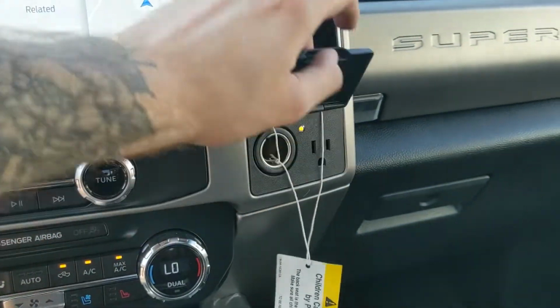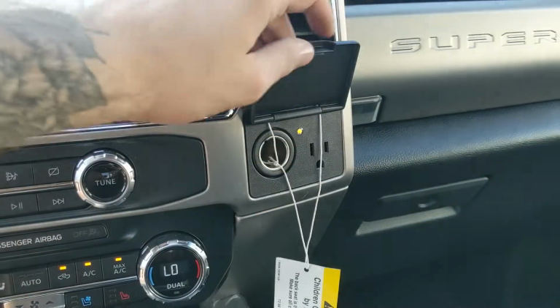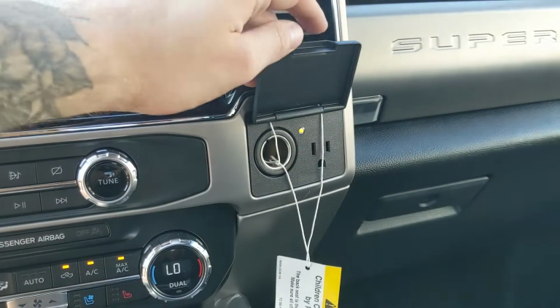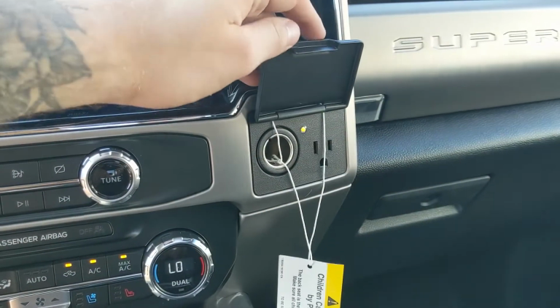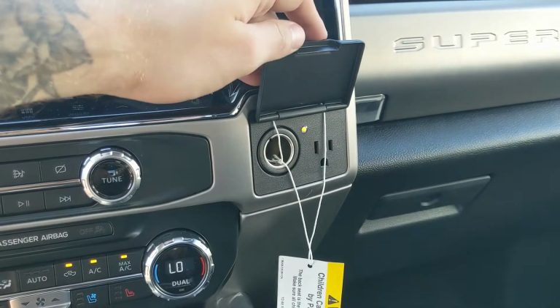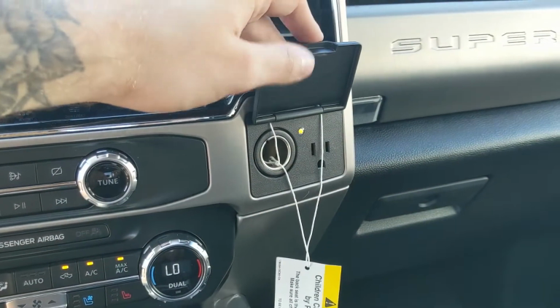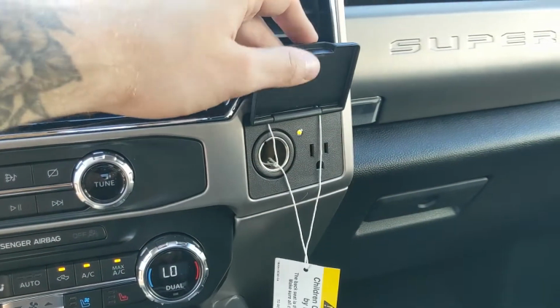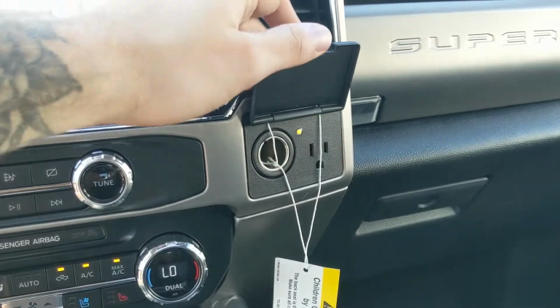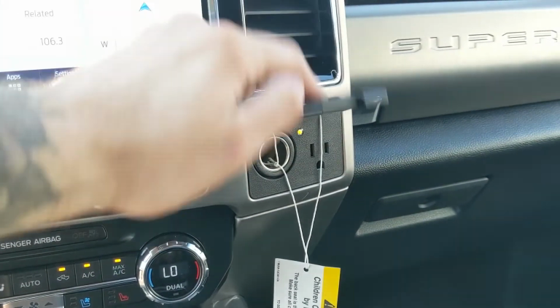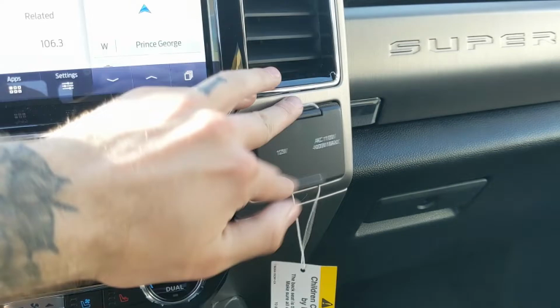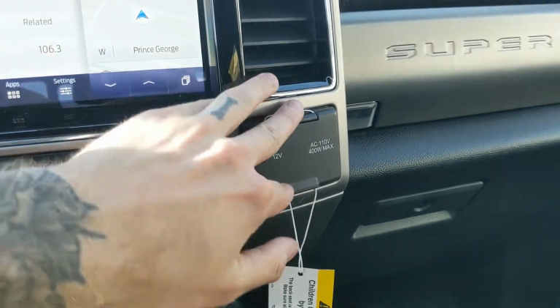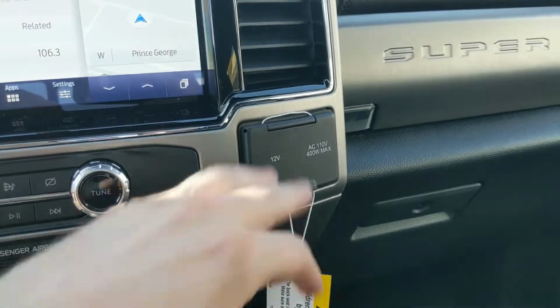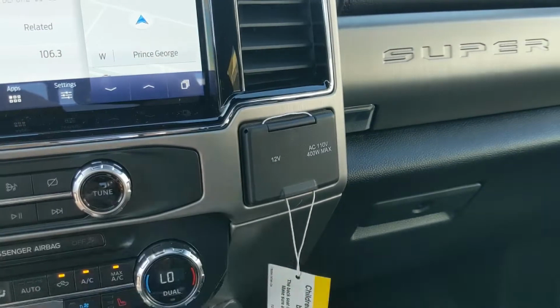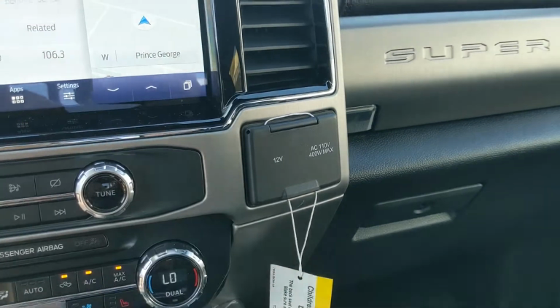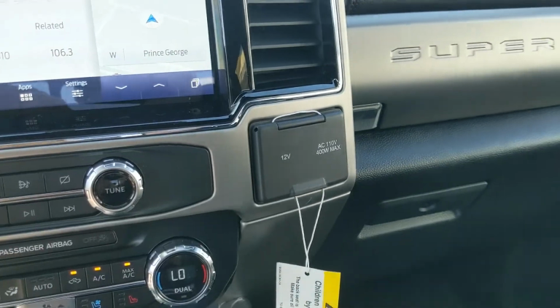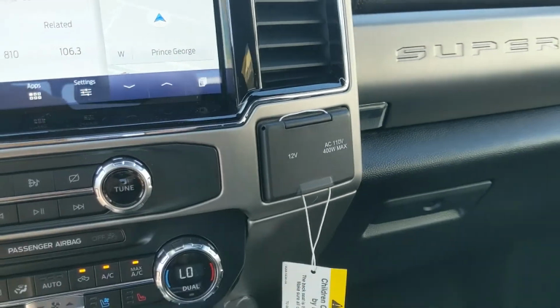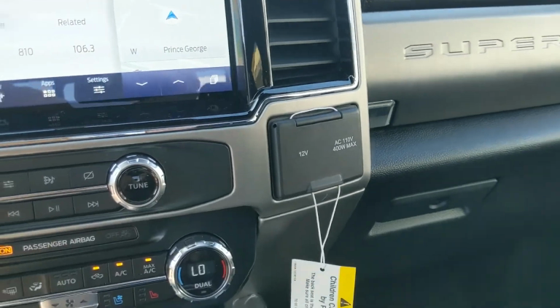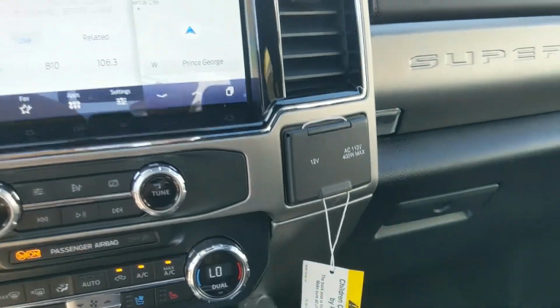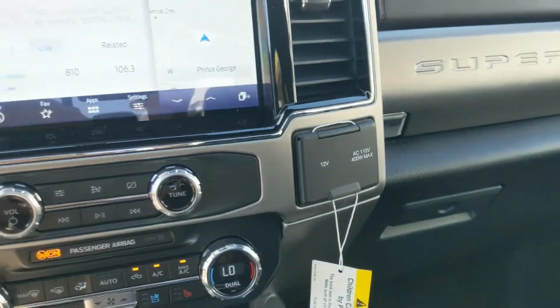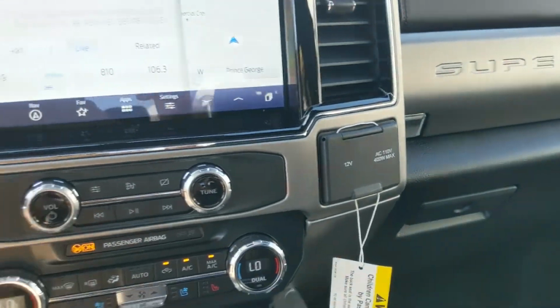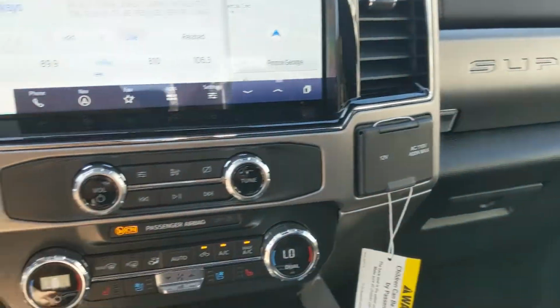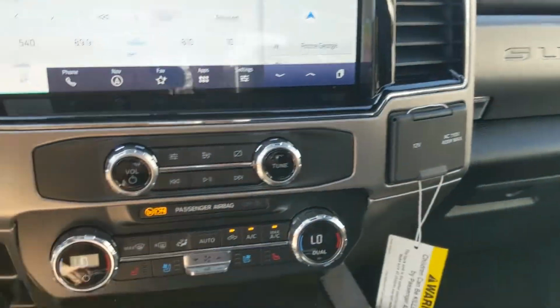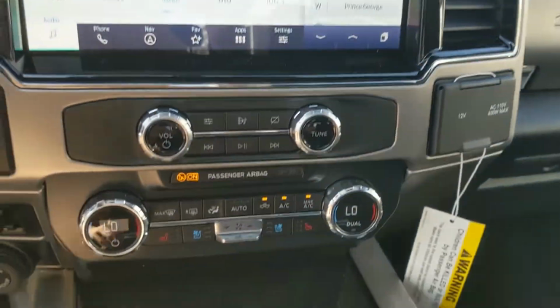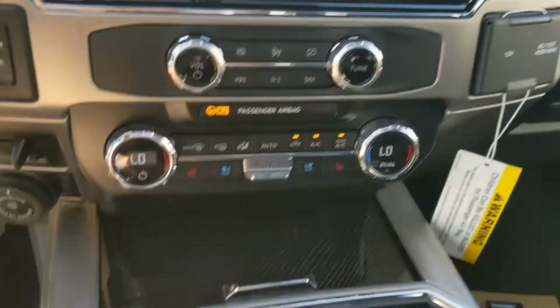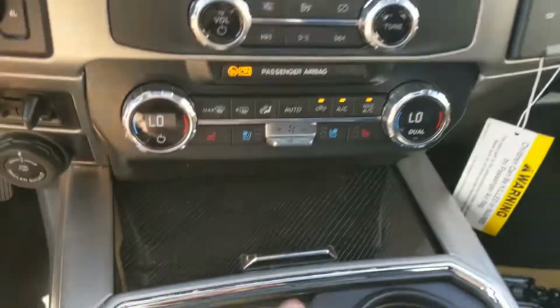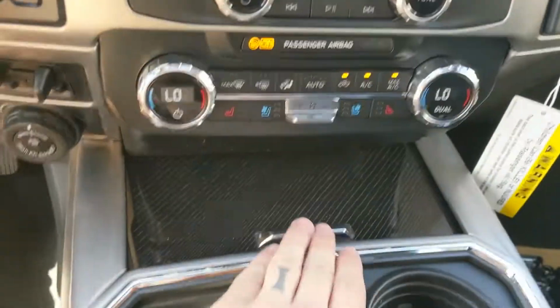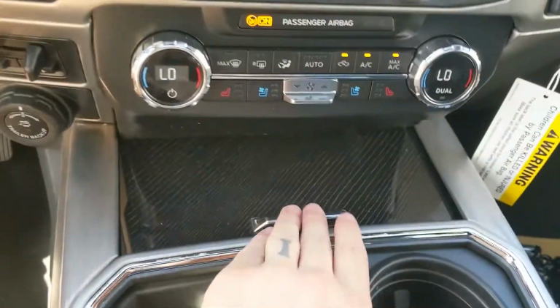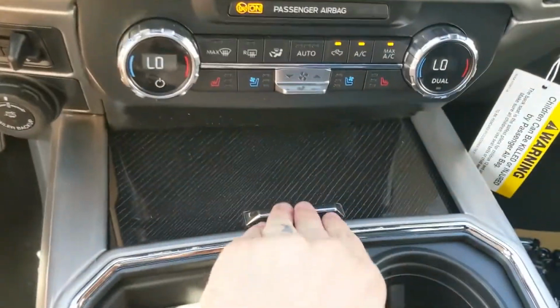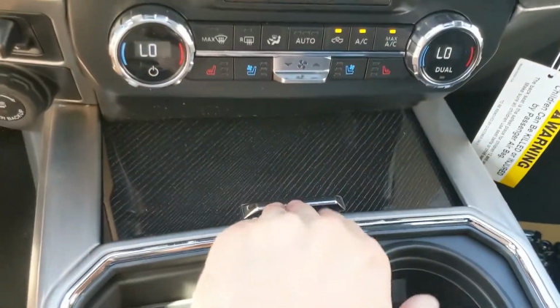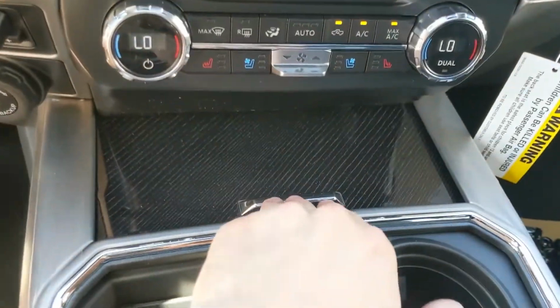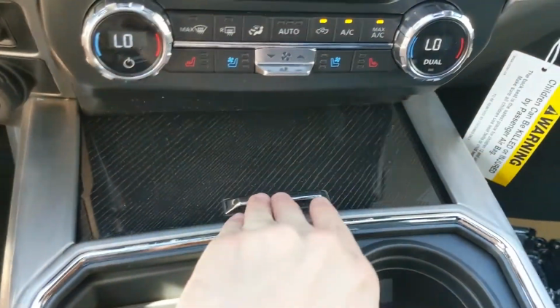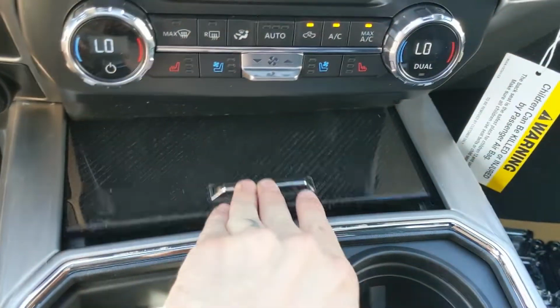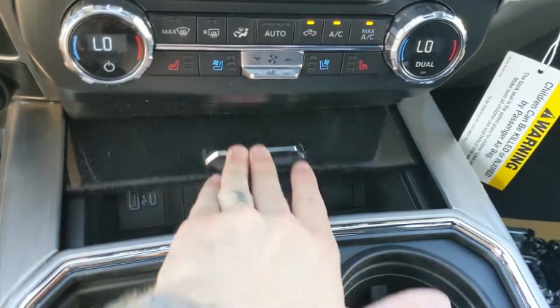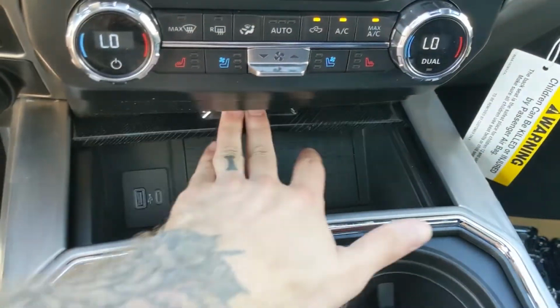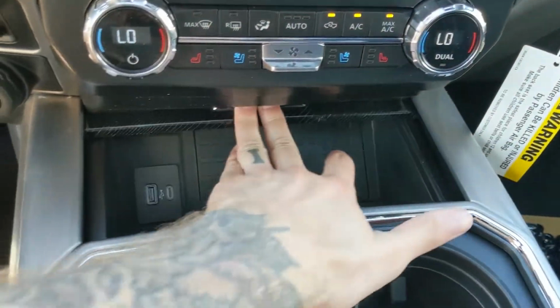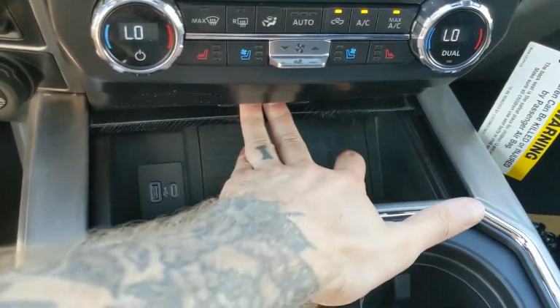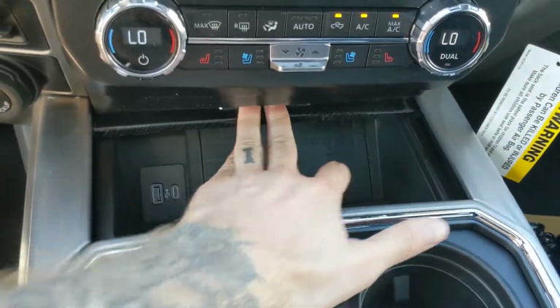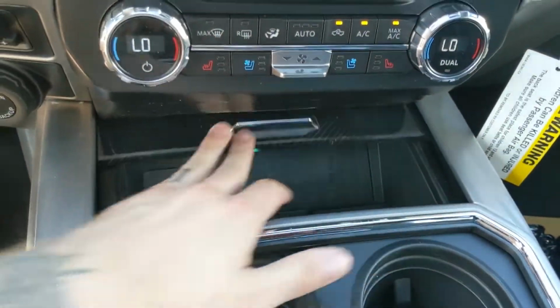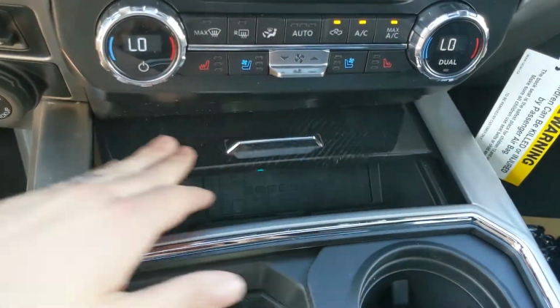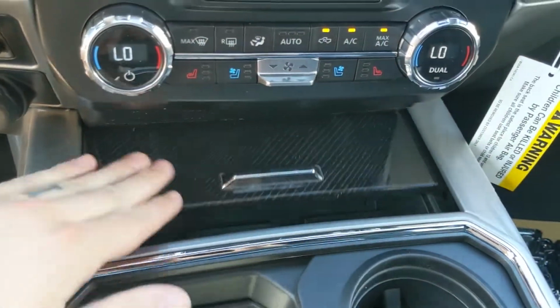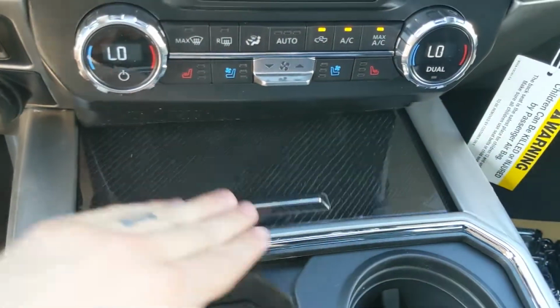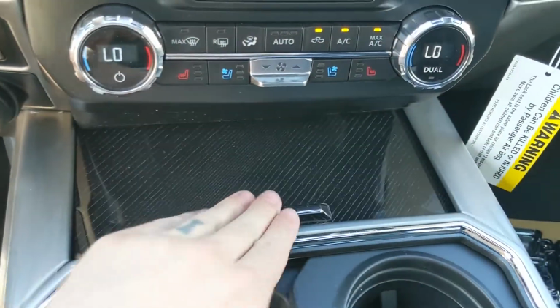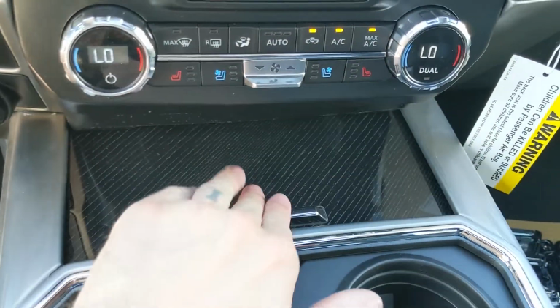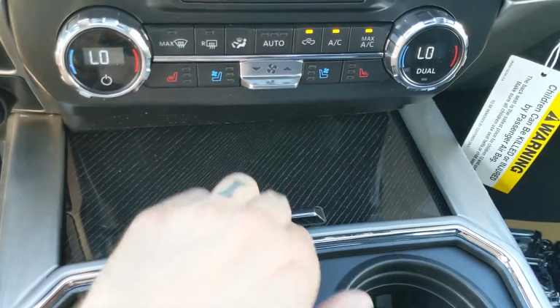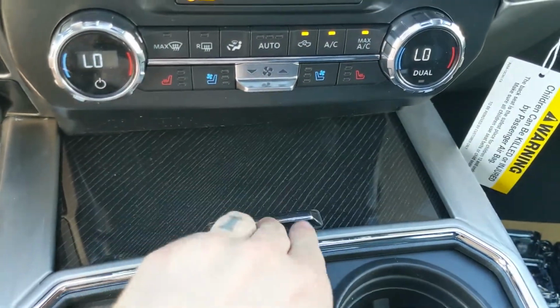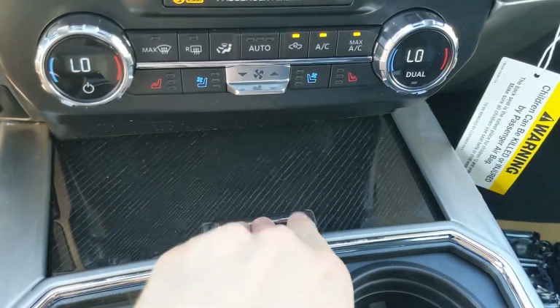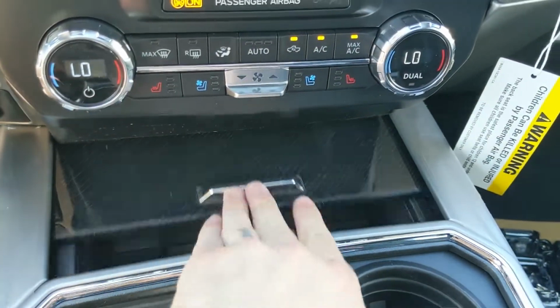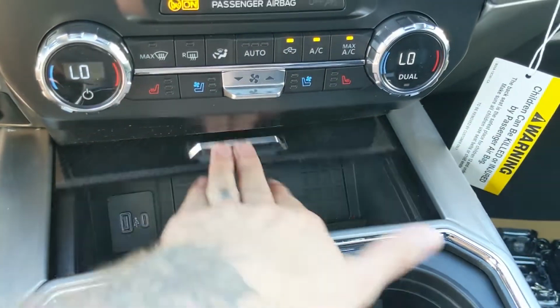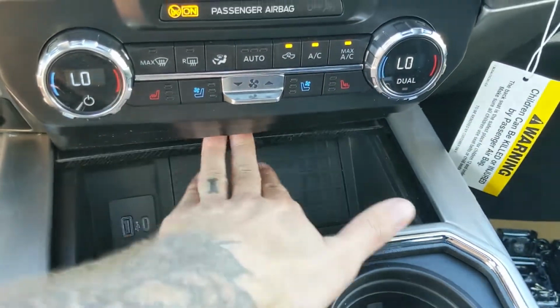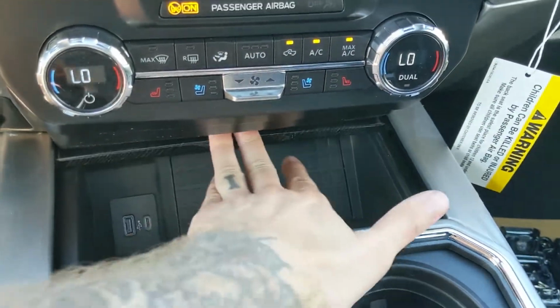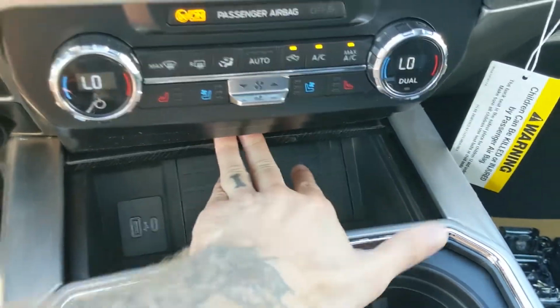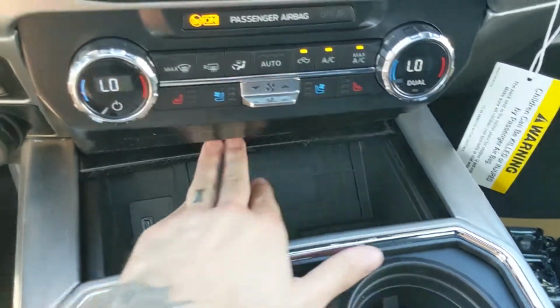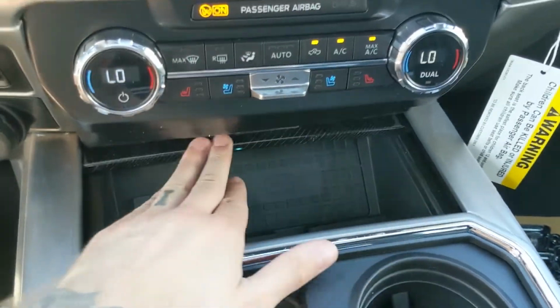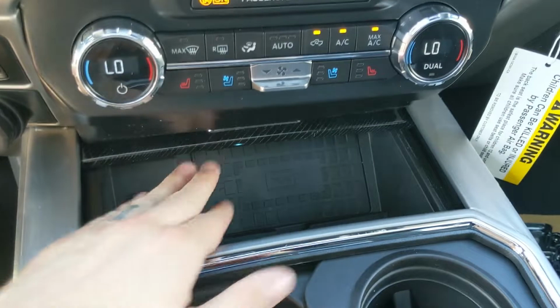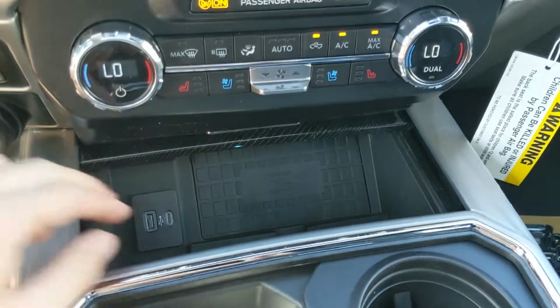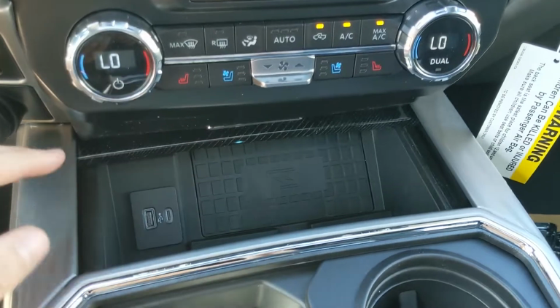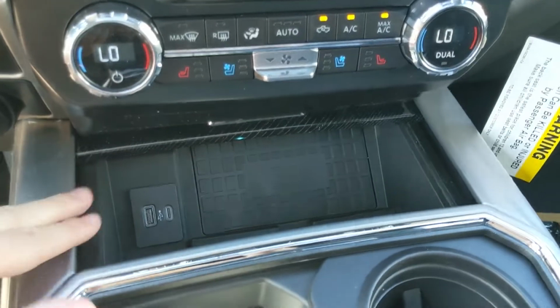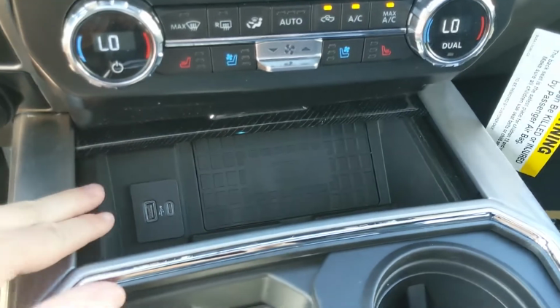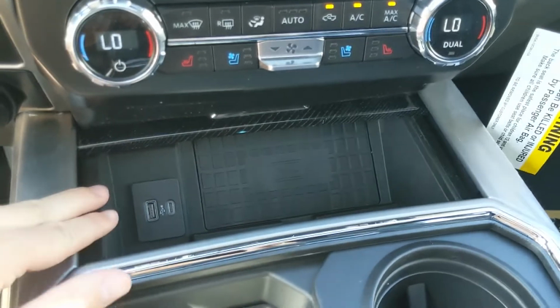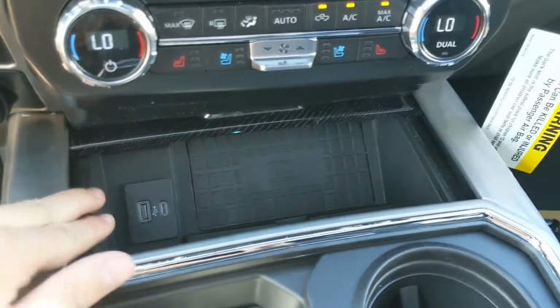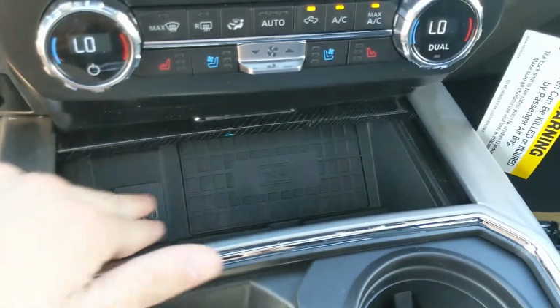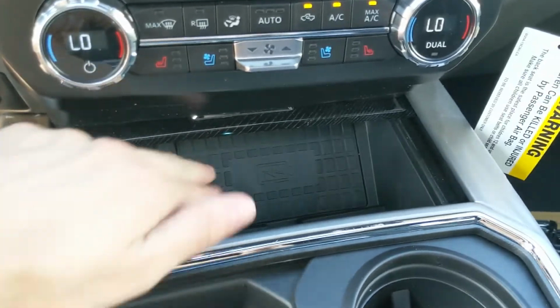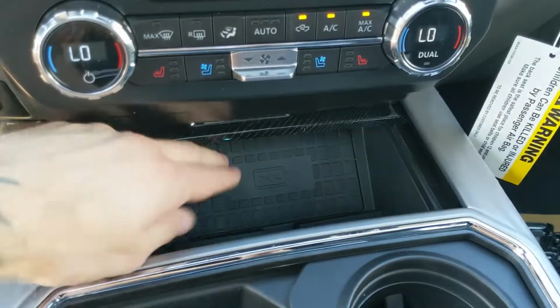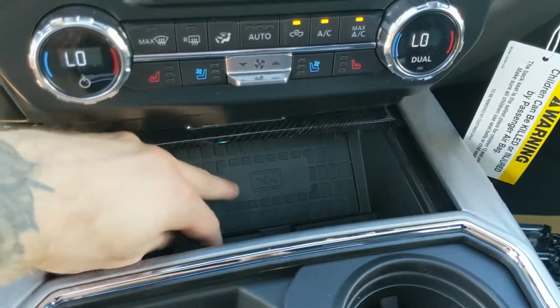To the left you have your 4x4 controls with a locking rear differential, trailer brake controller, and Pro Trailer Backup controller. On the right you have a 12-volt and 110-volt power outlet.